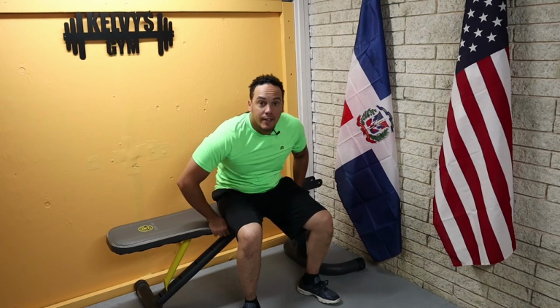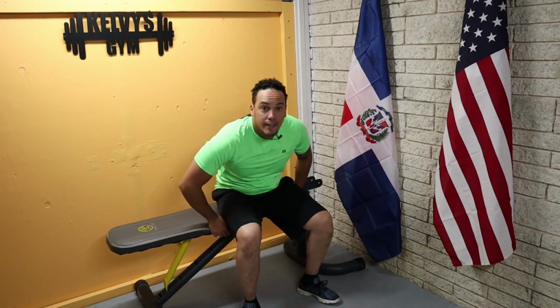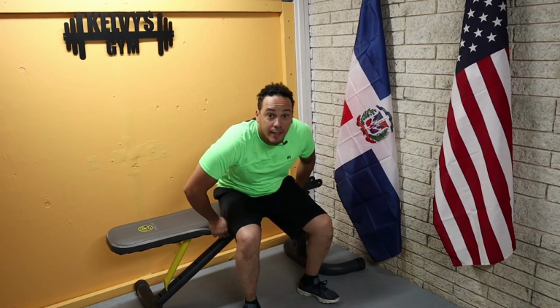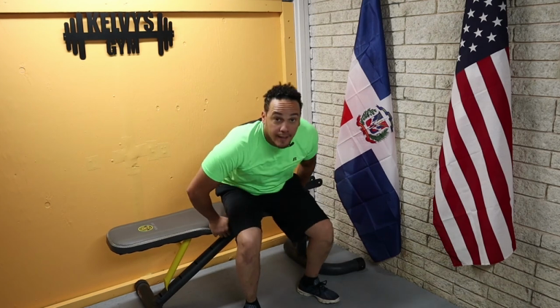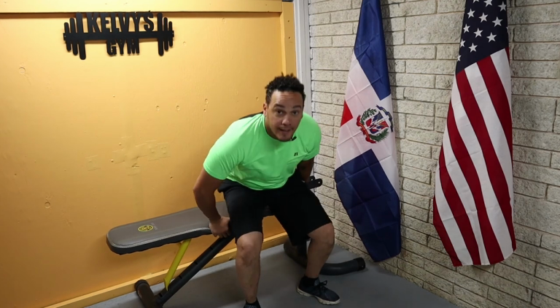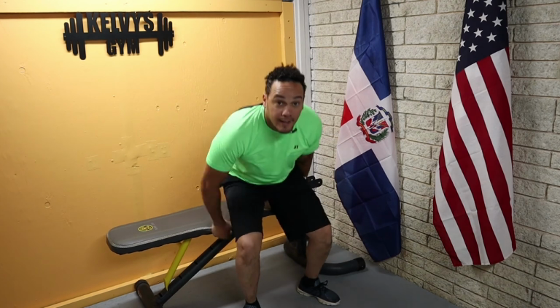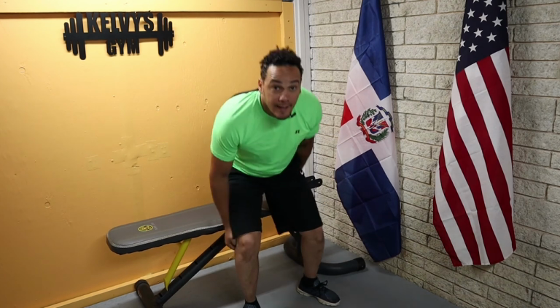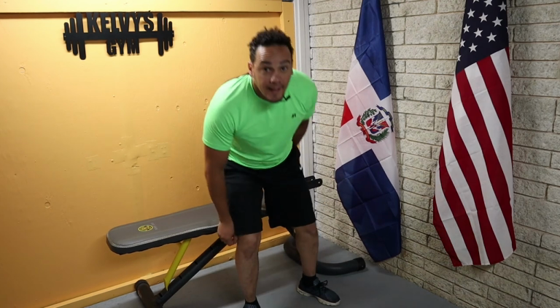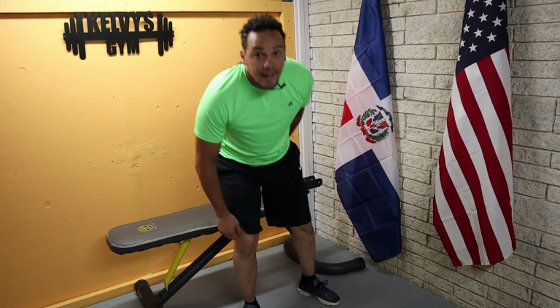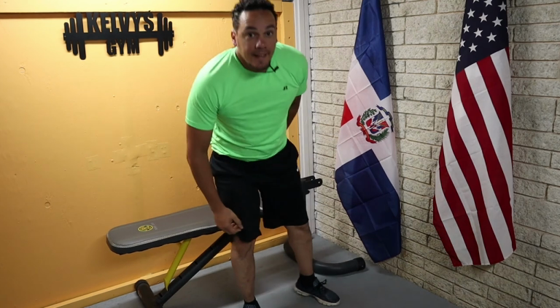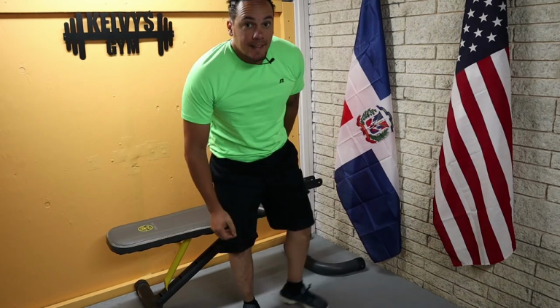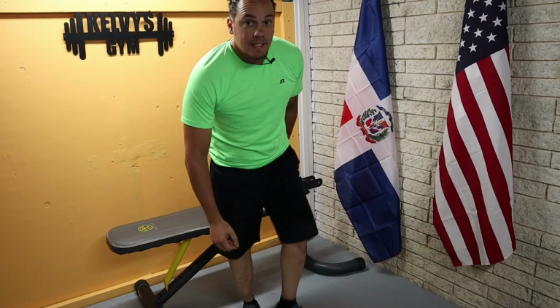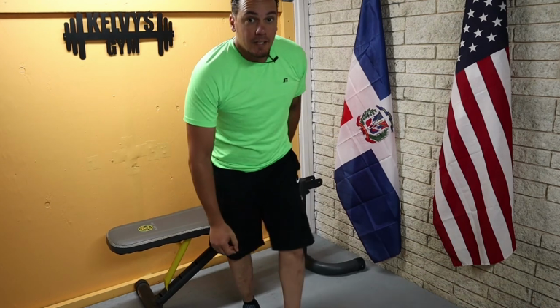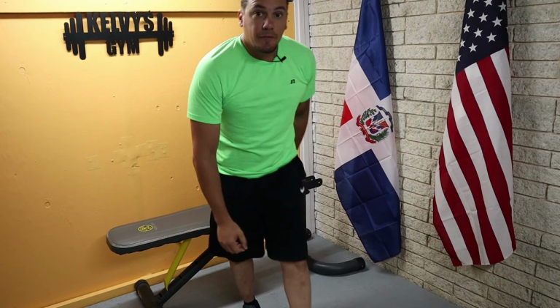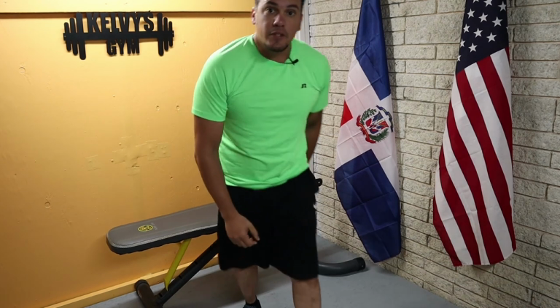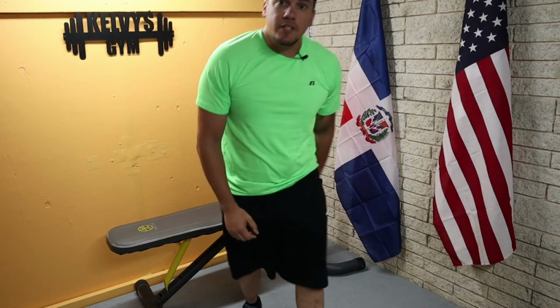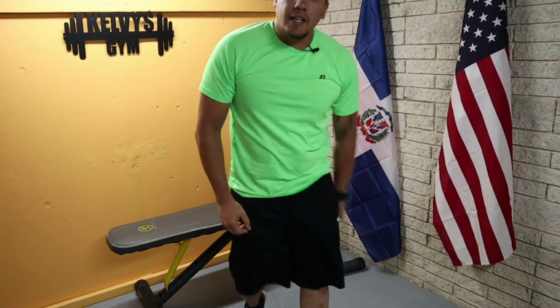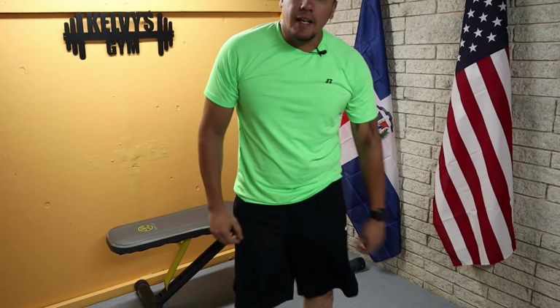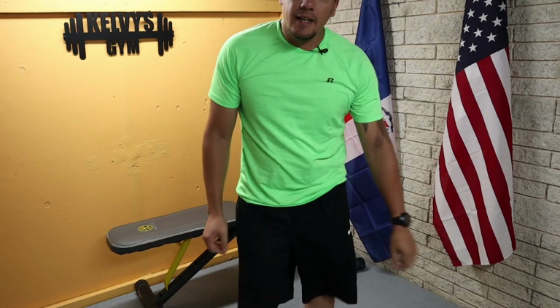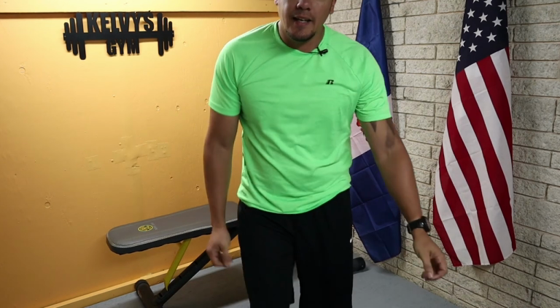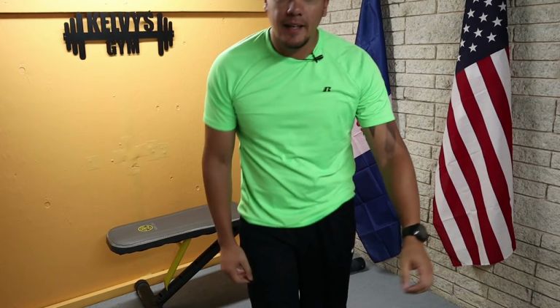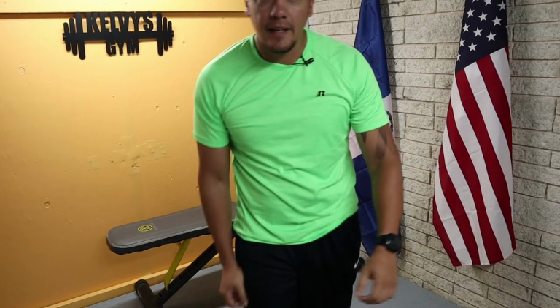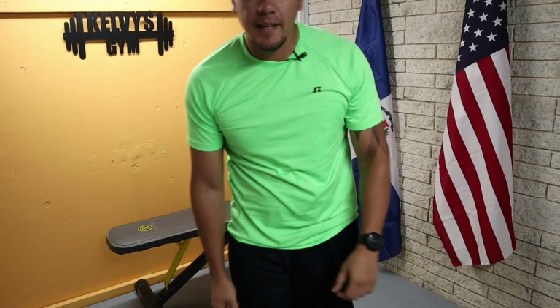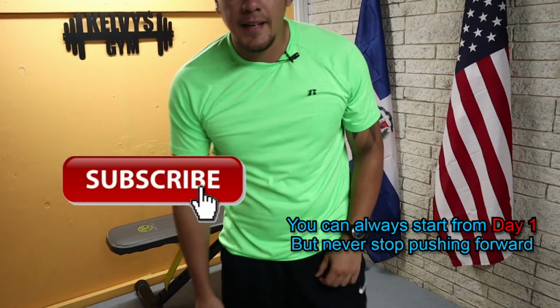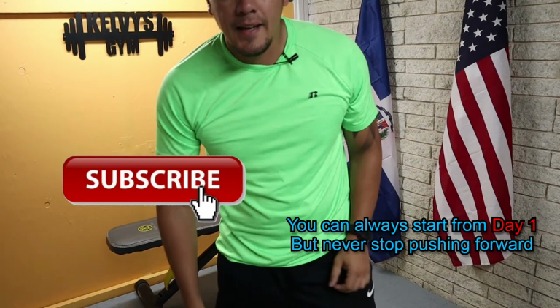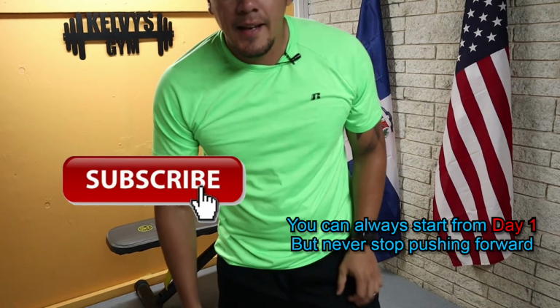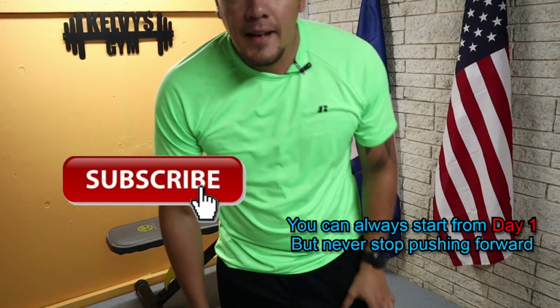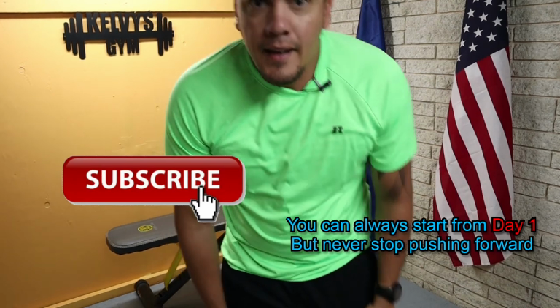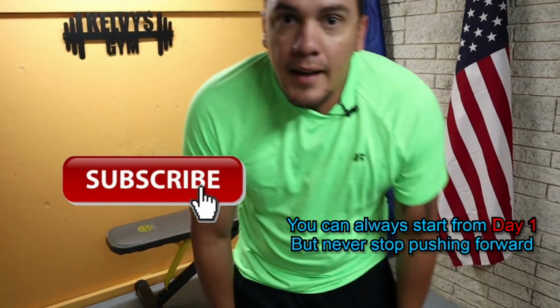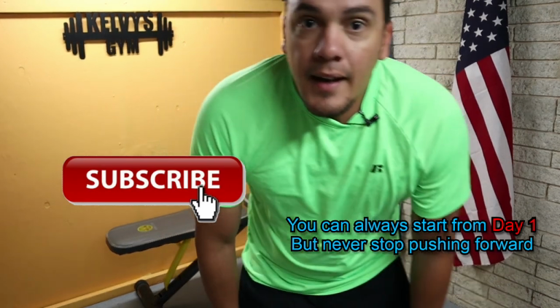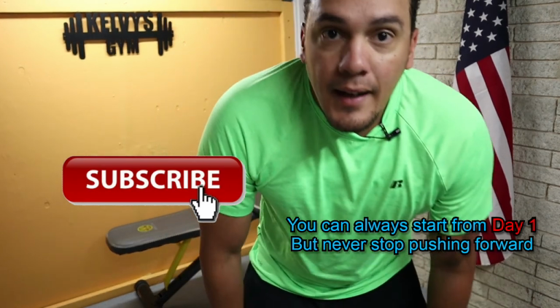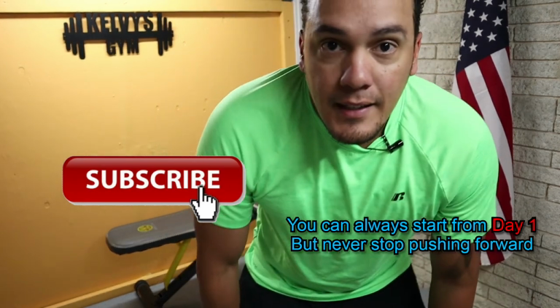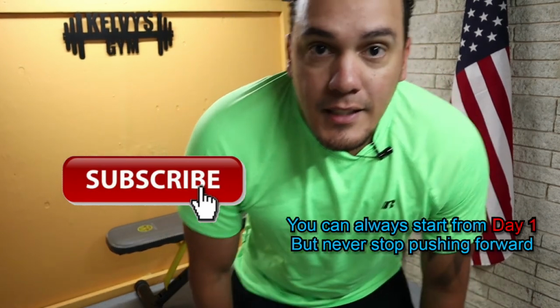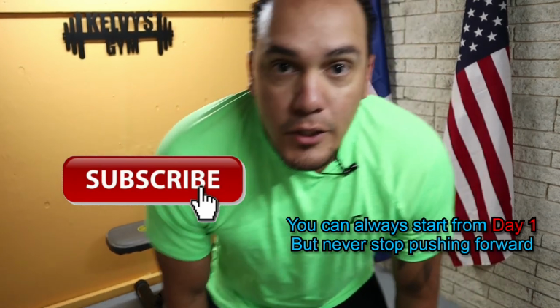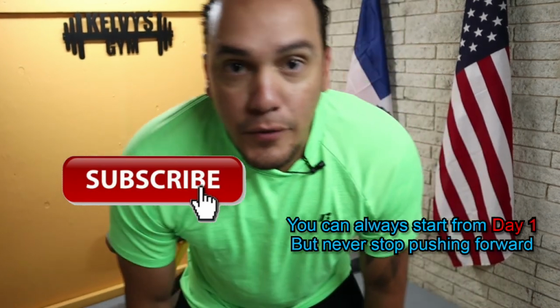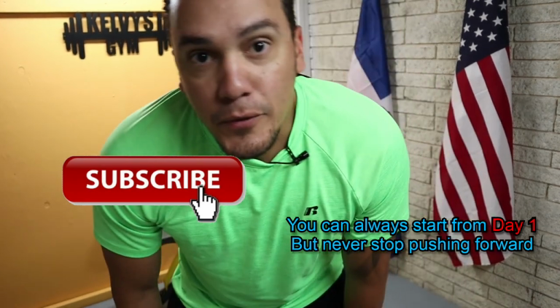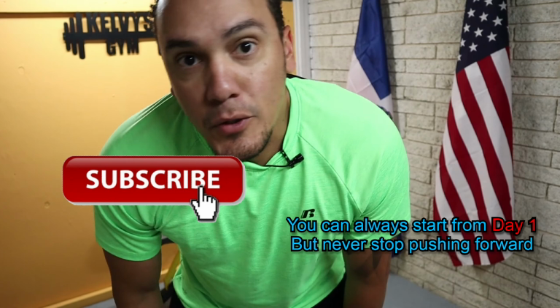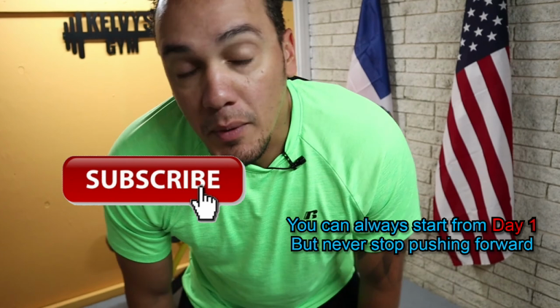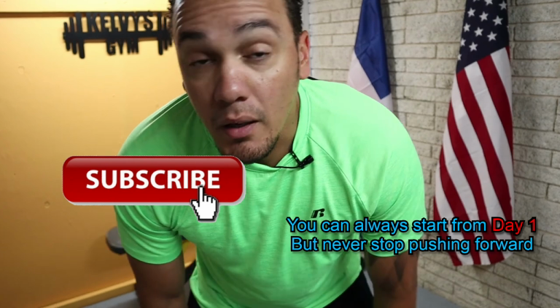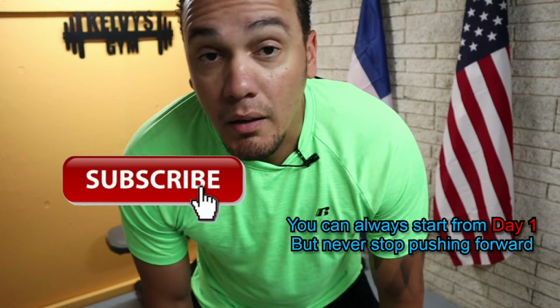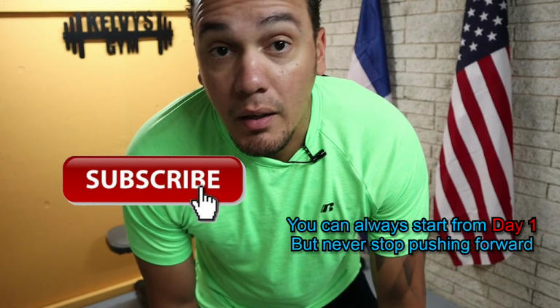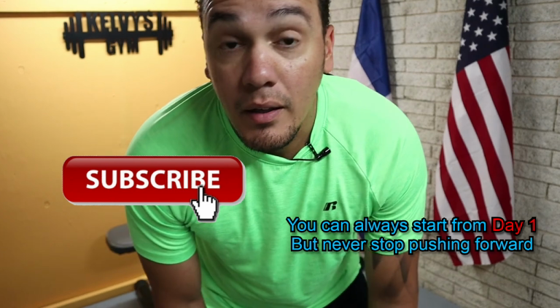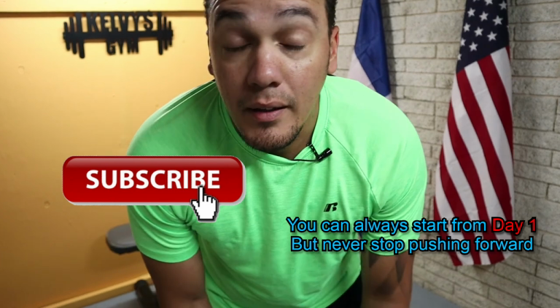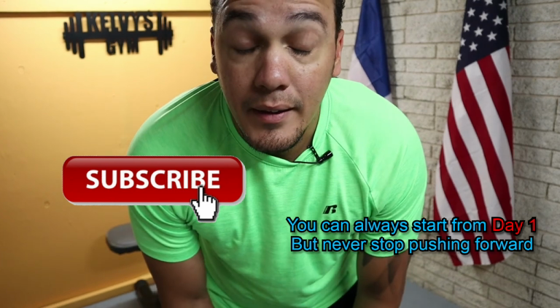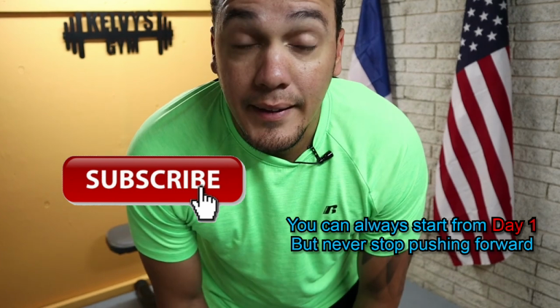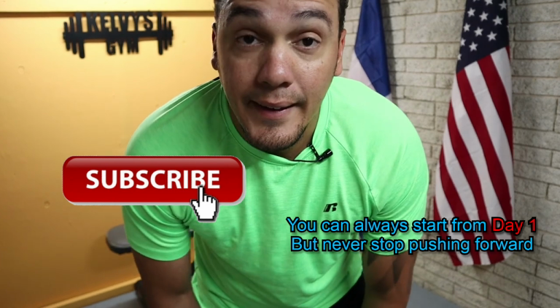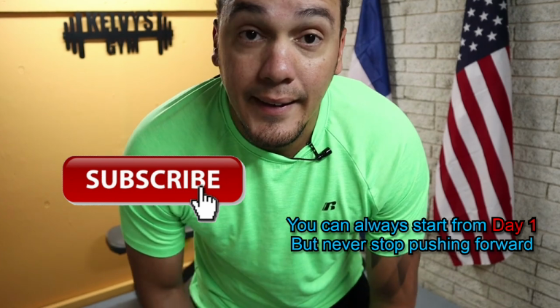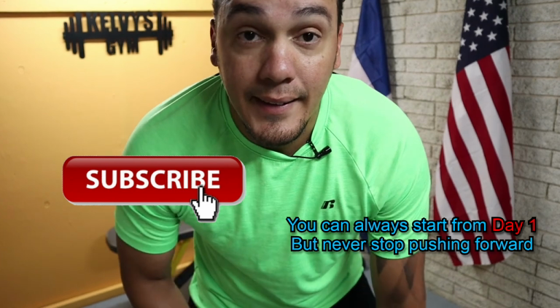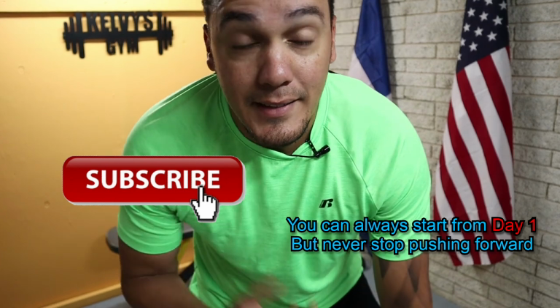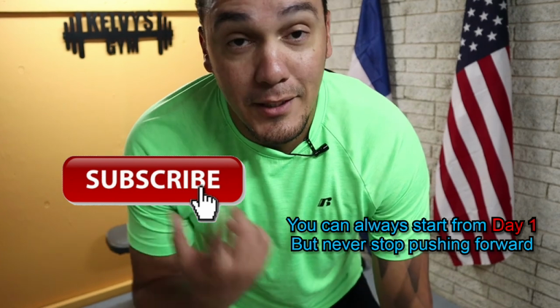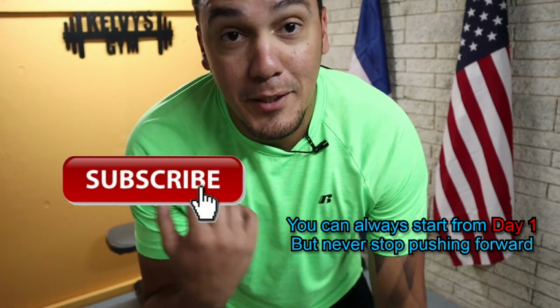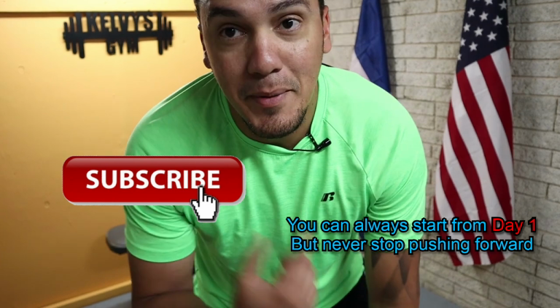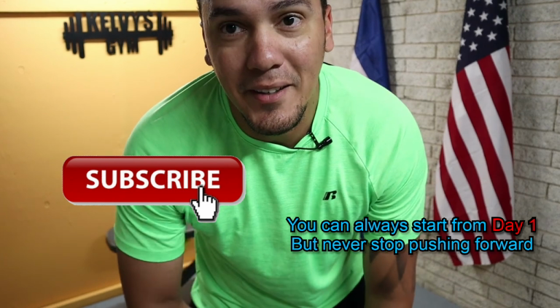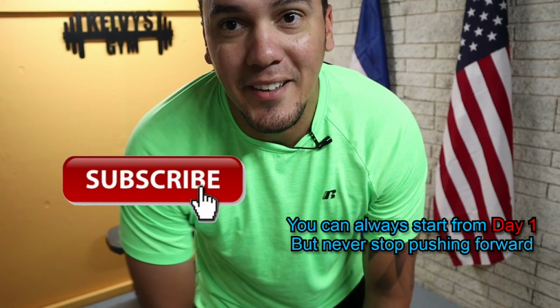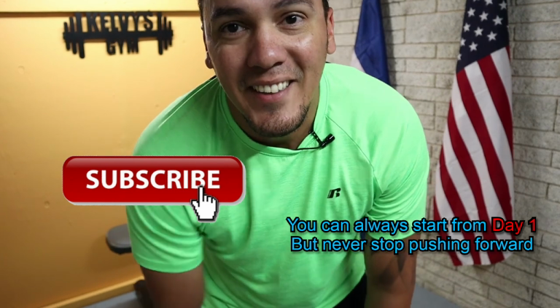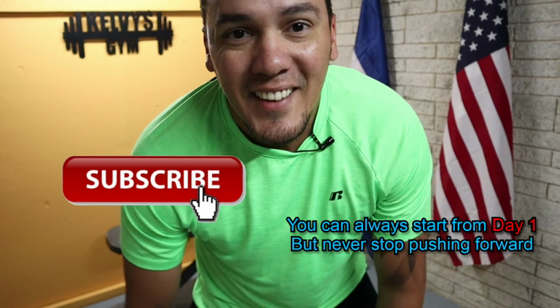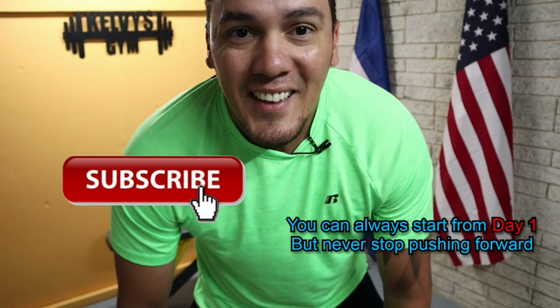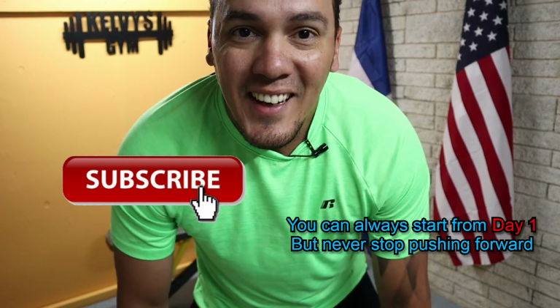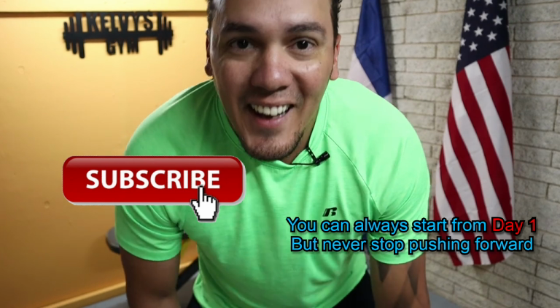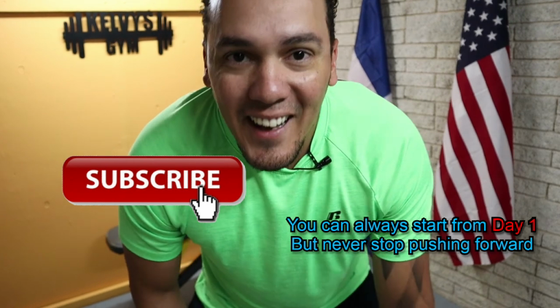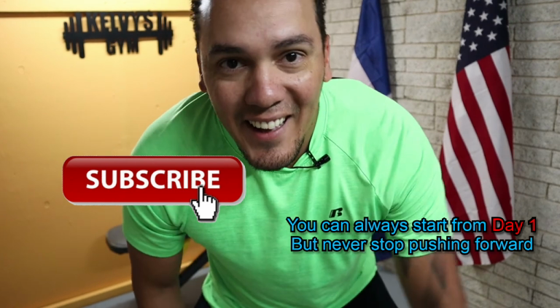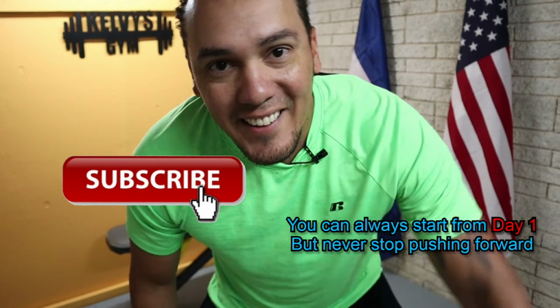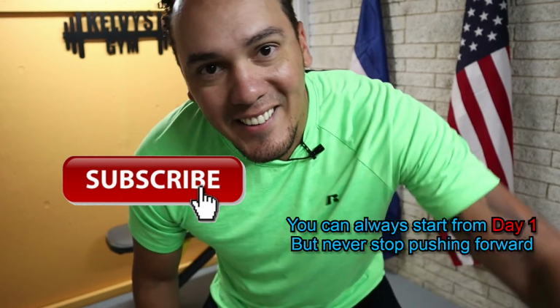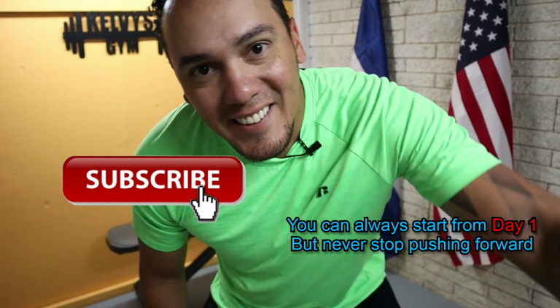Well, that's it for today. I'll see you tomorrow. Adios.